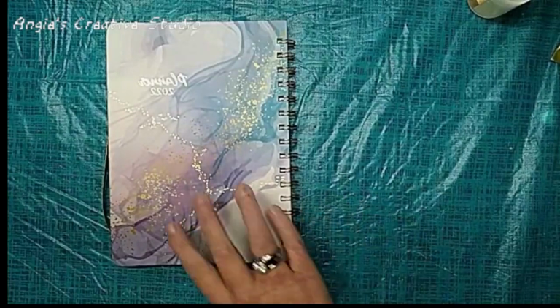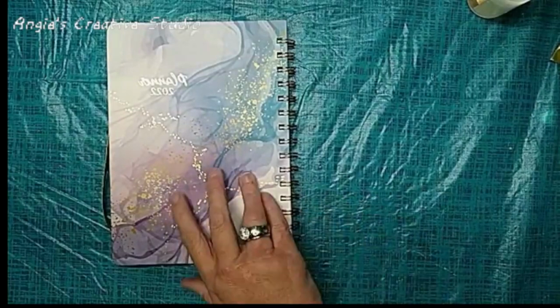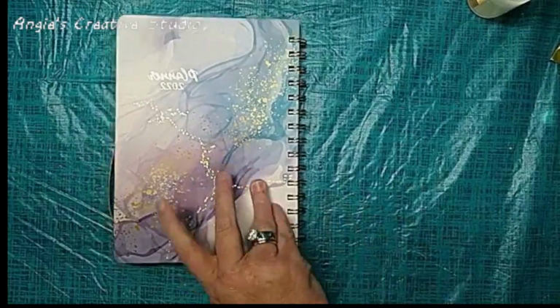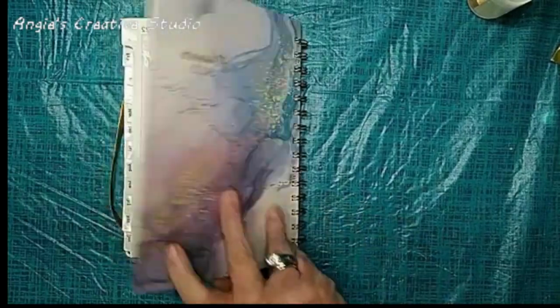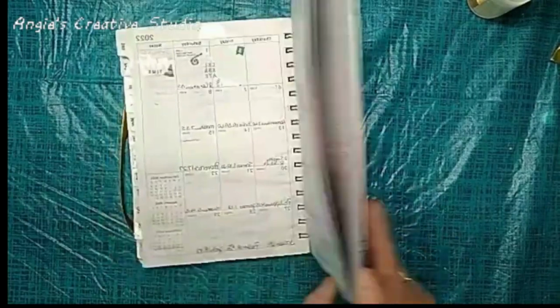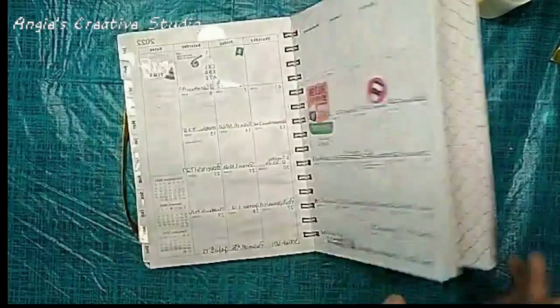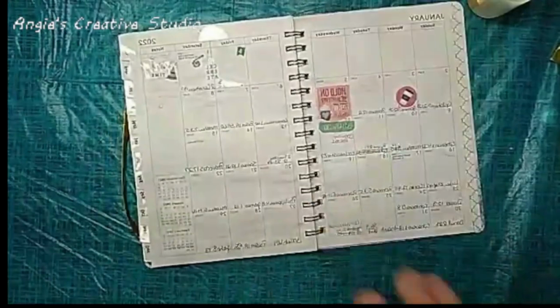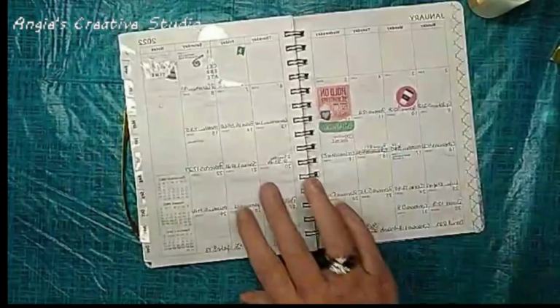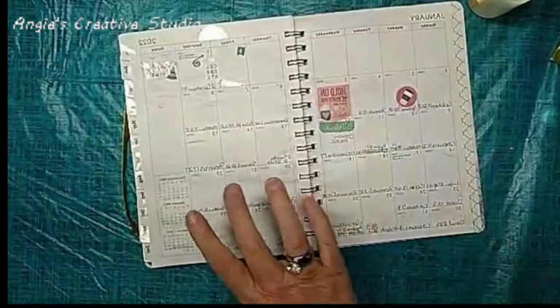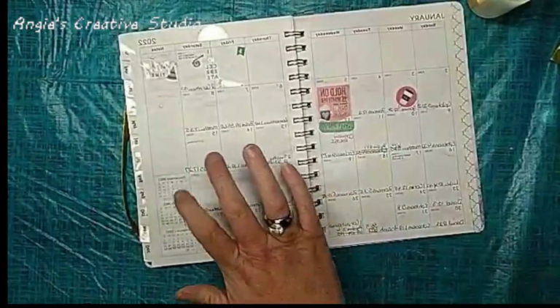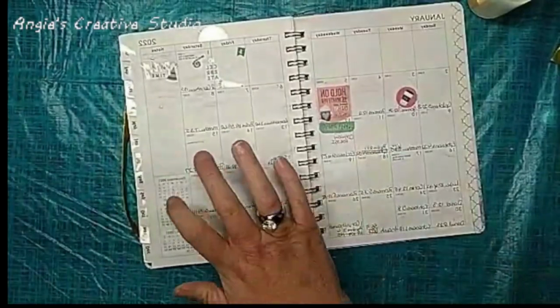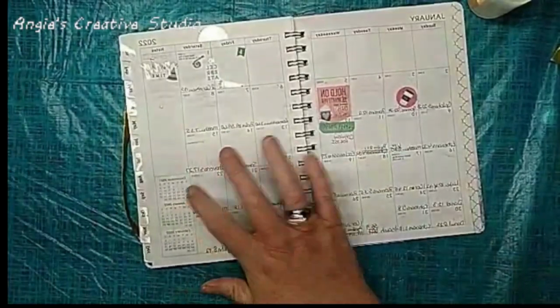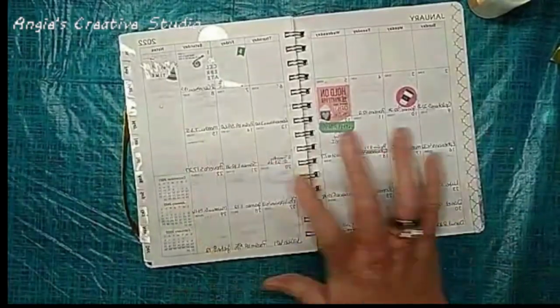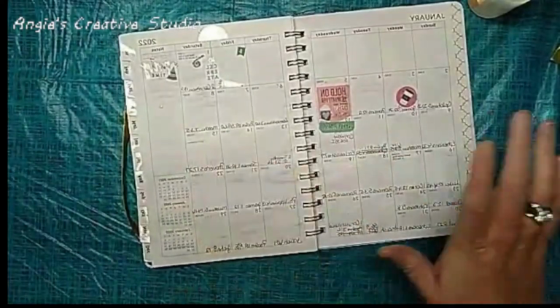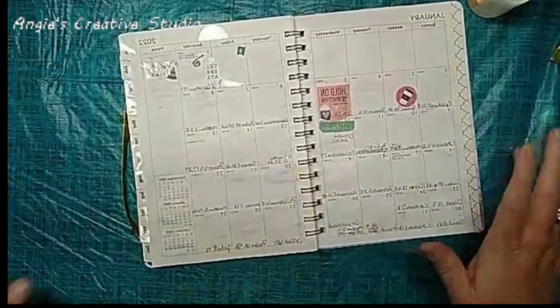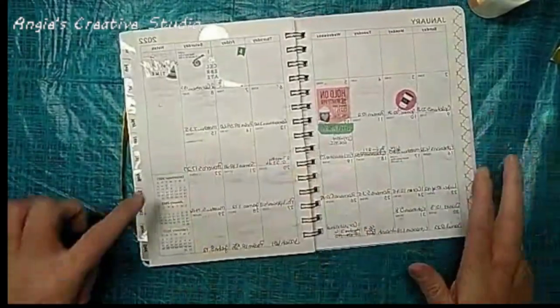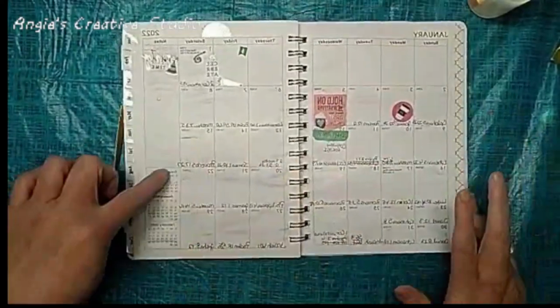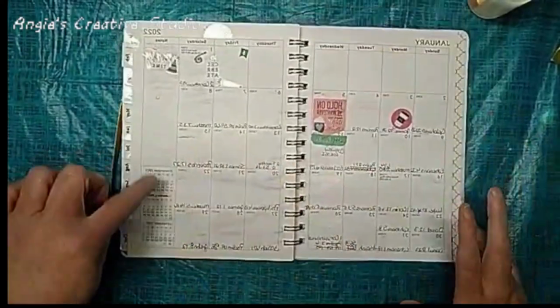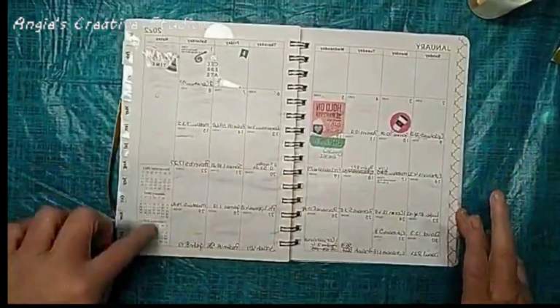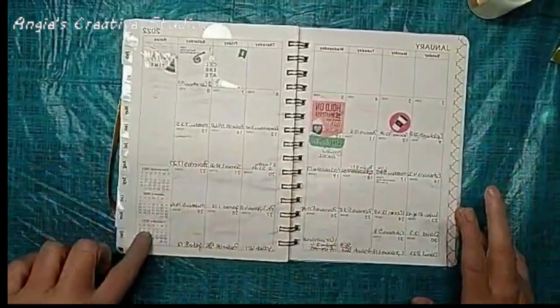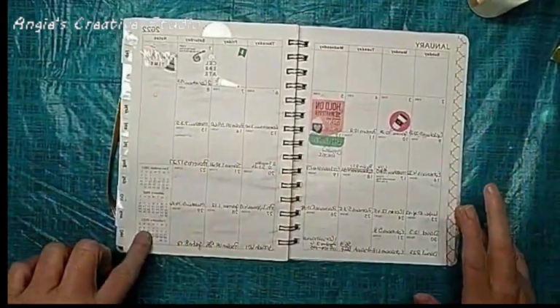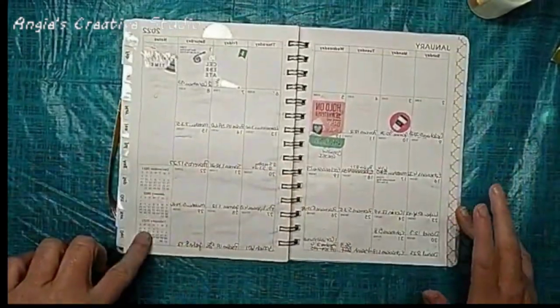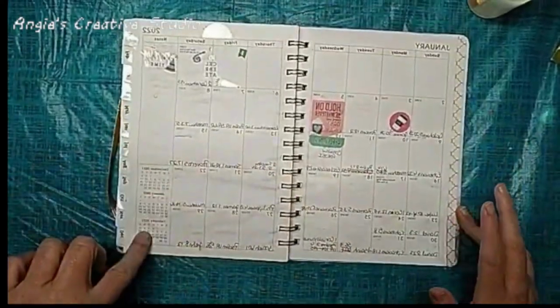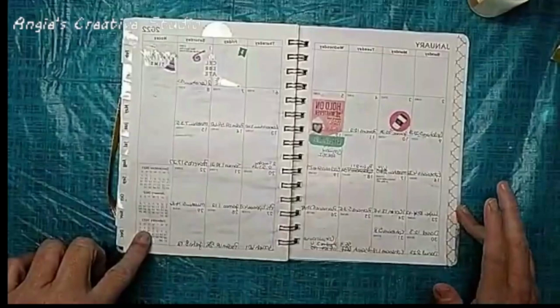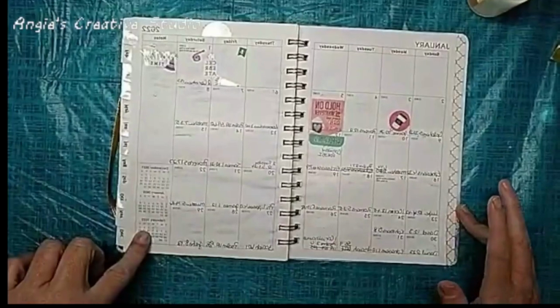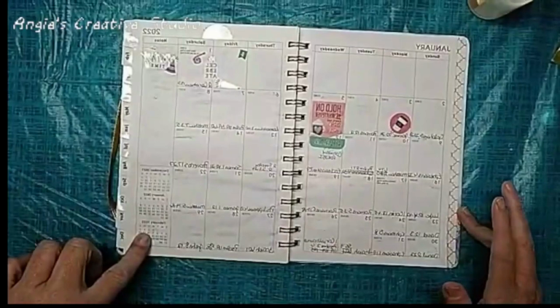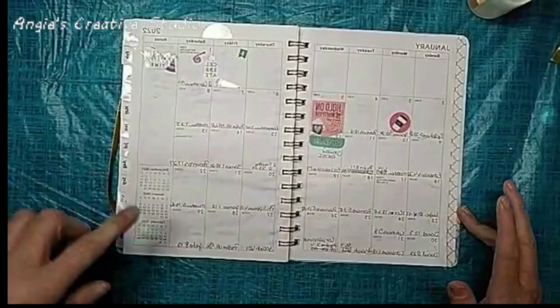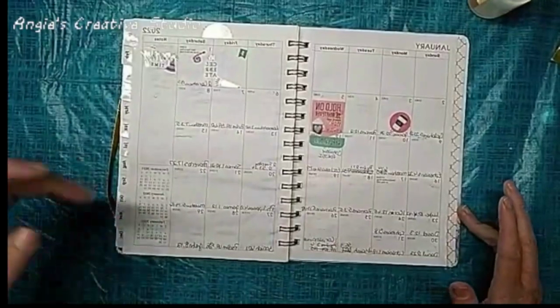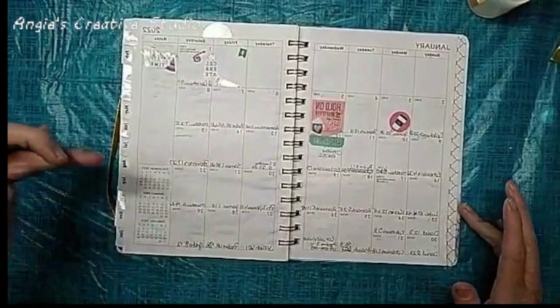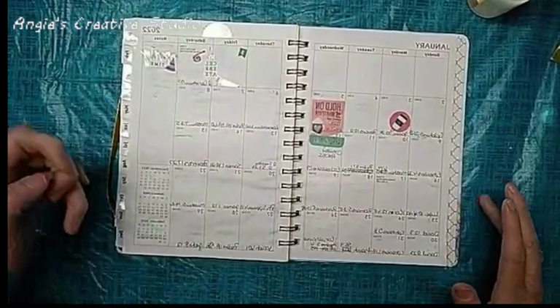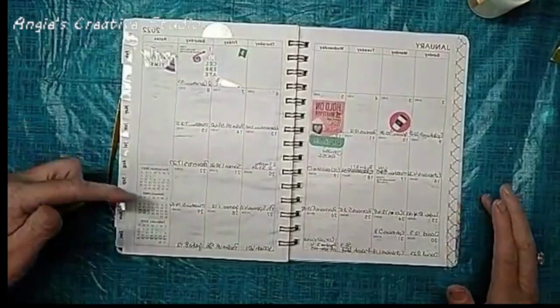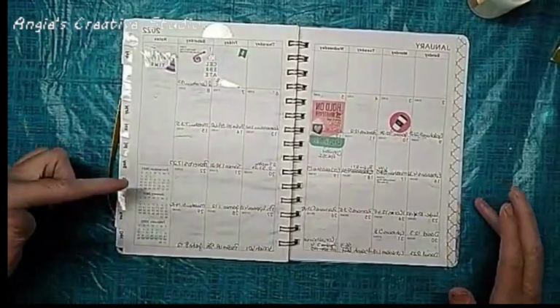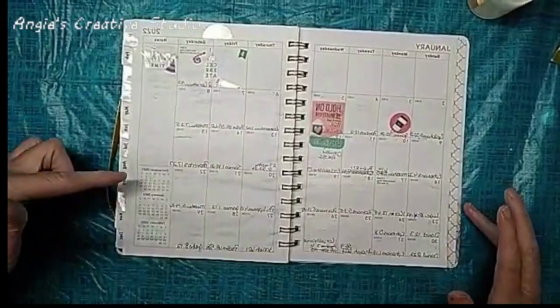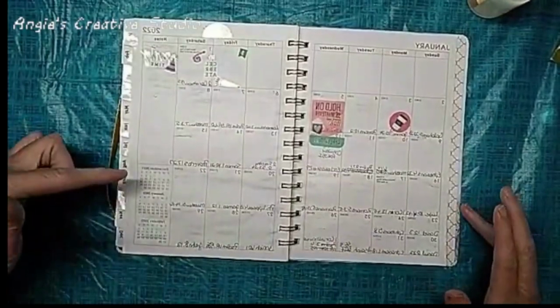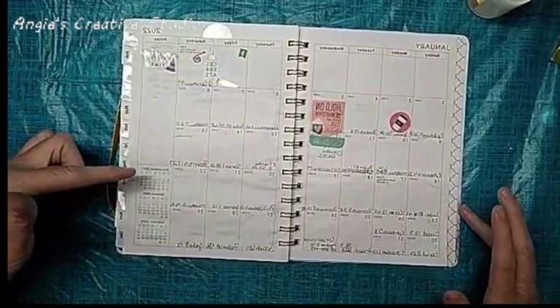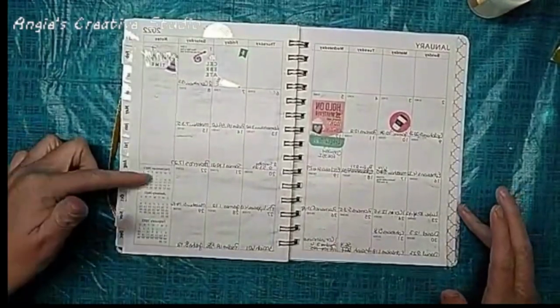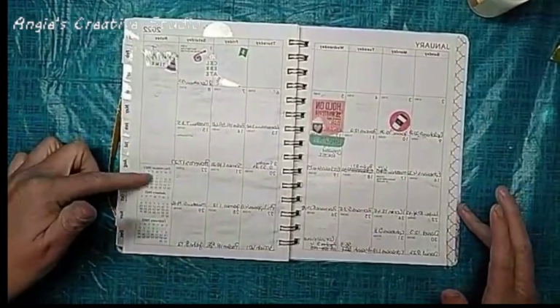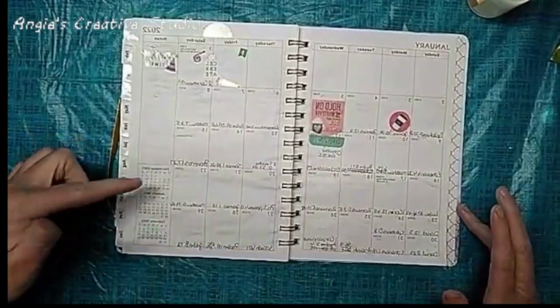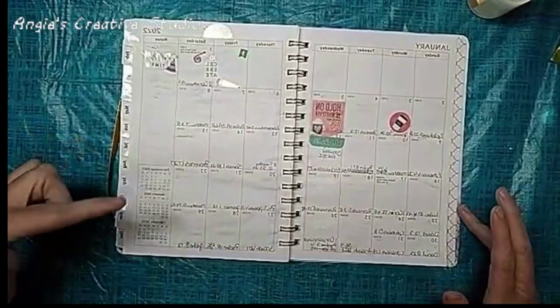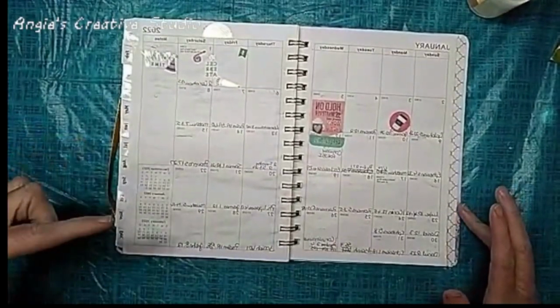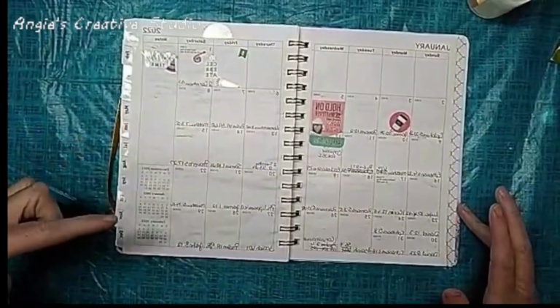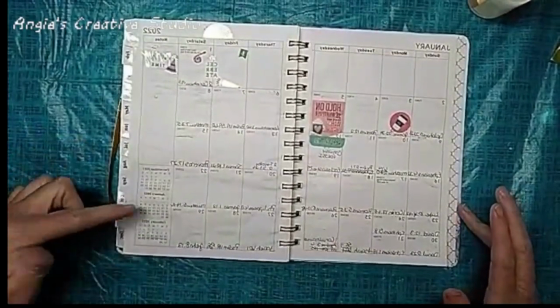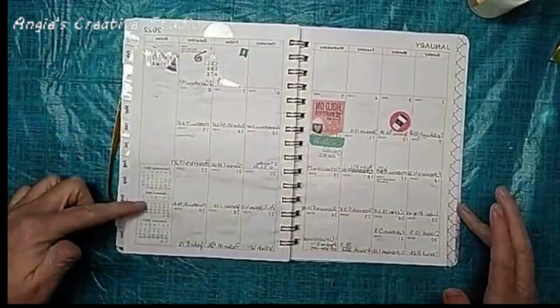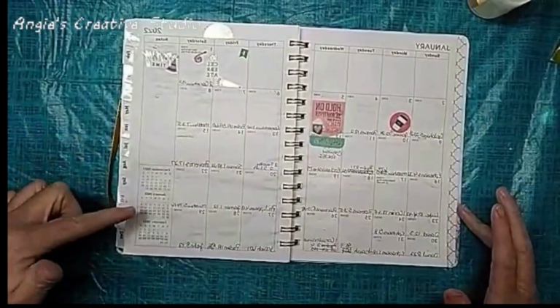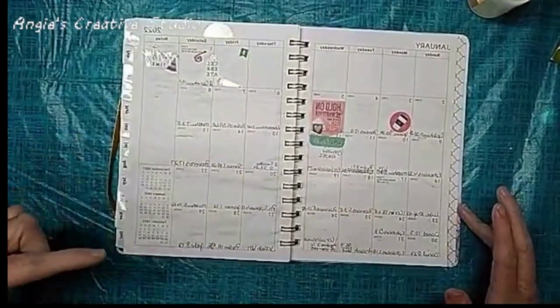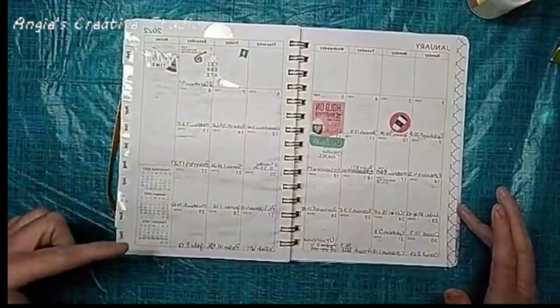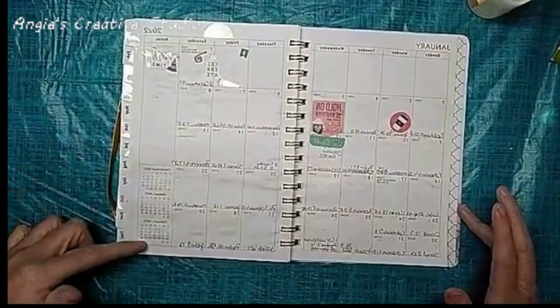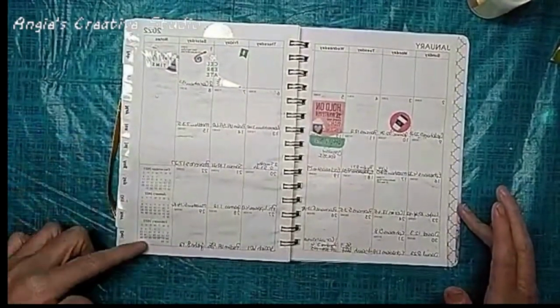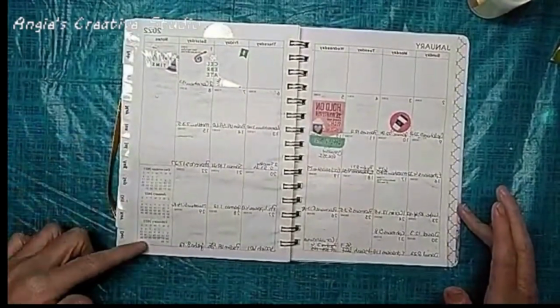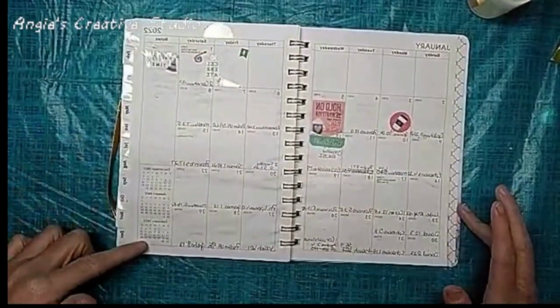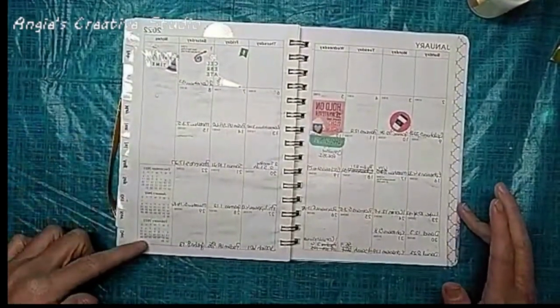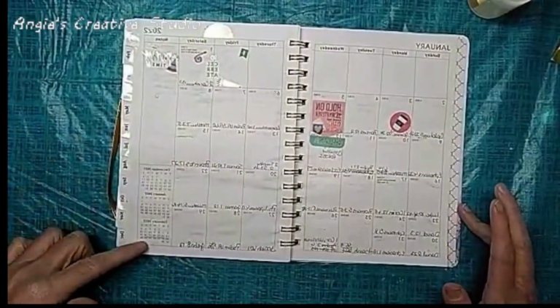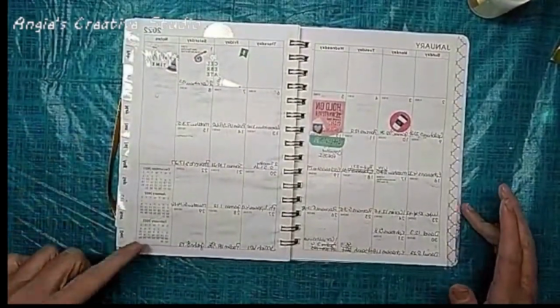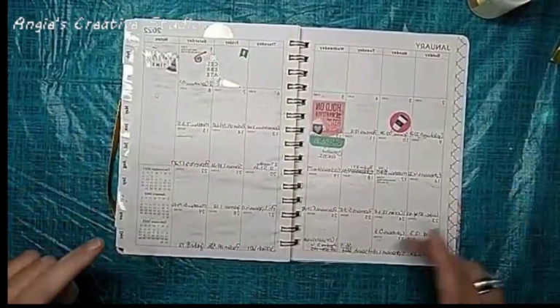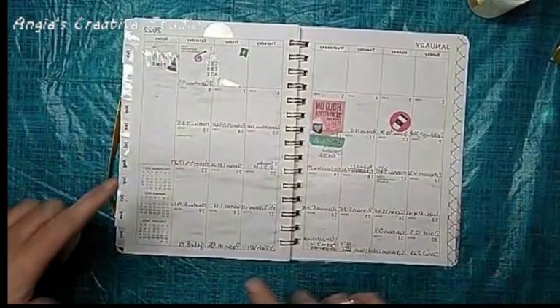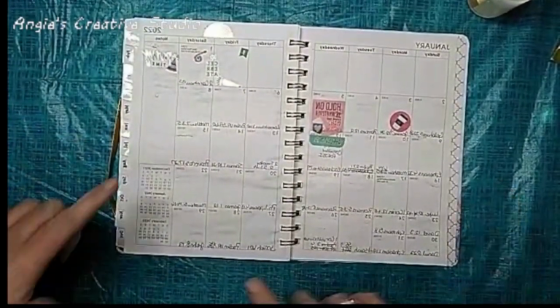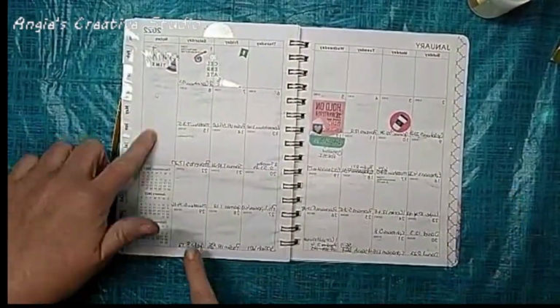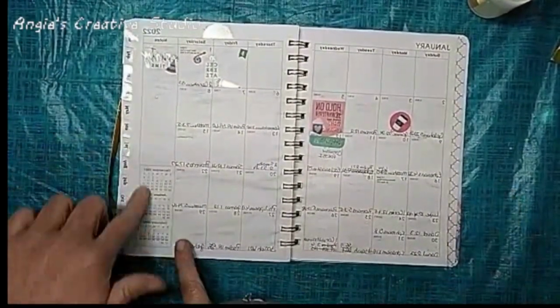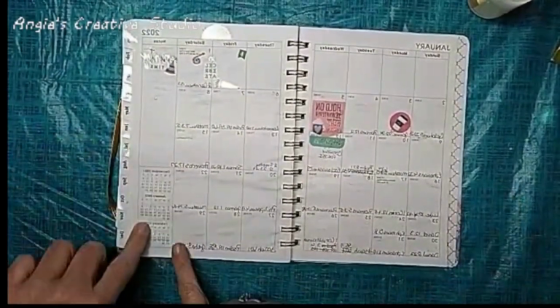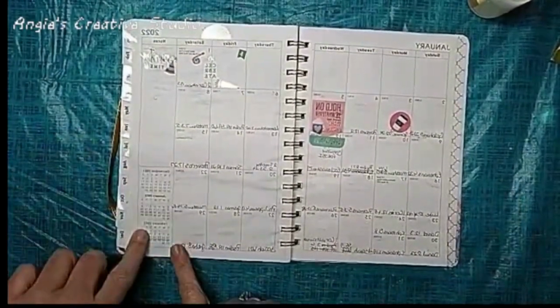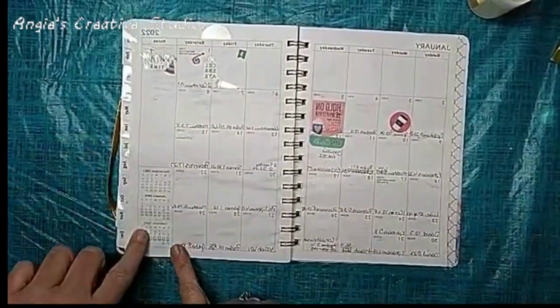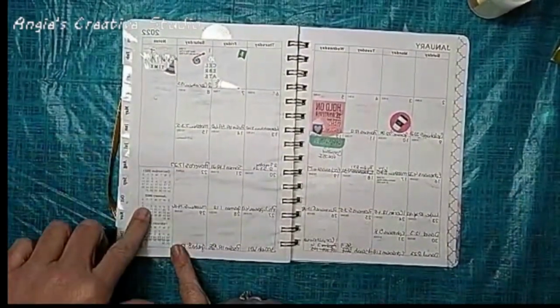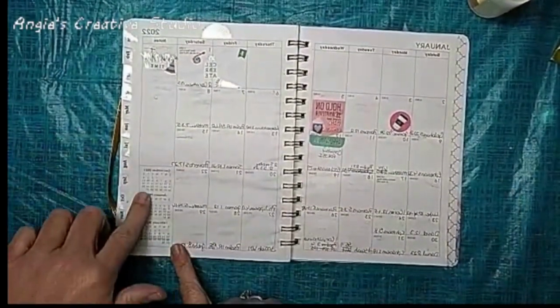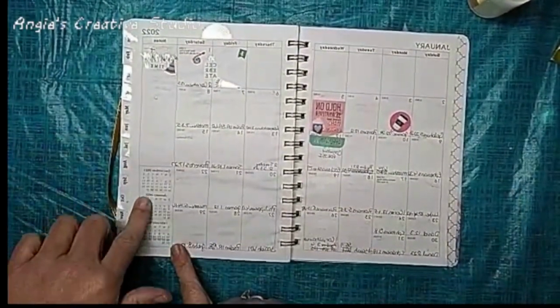It does have a three-month view — last month, this month, and next month on the monthly page.